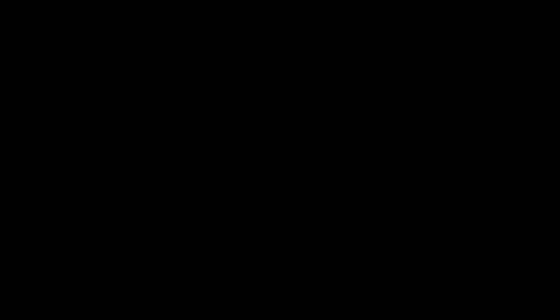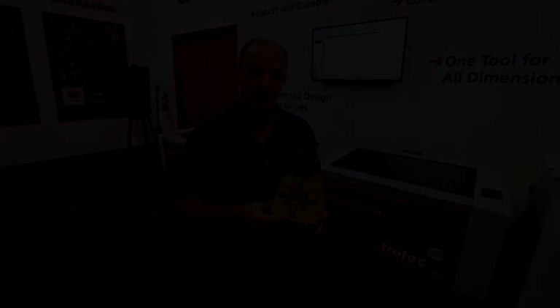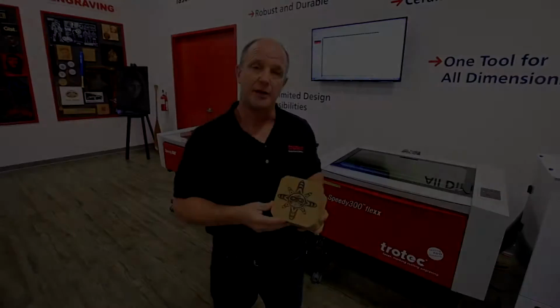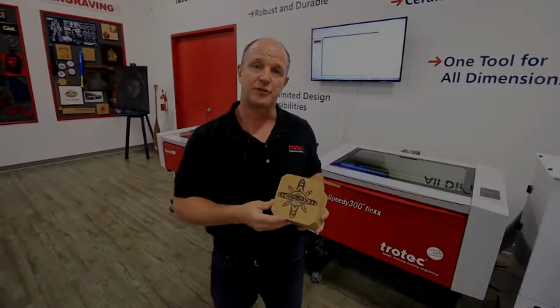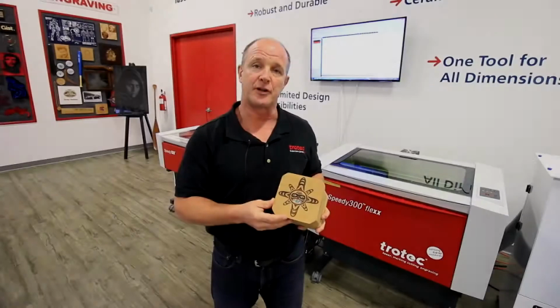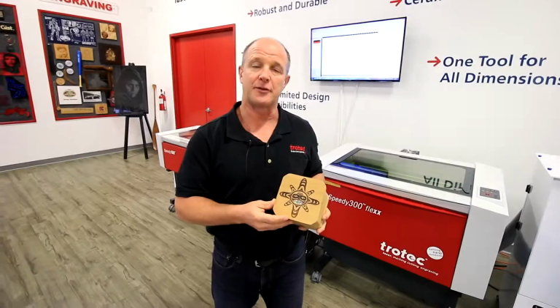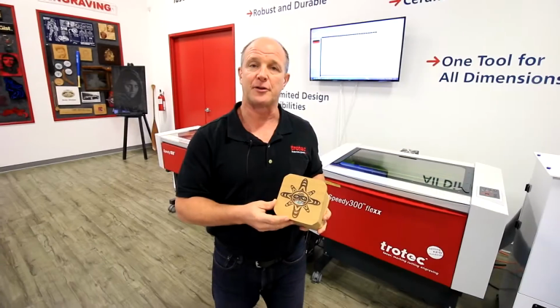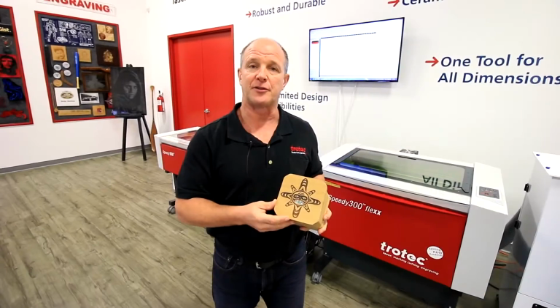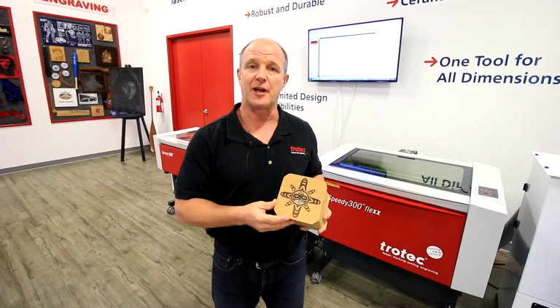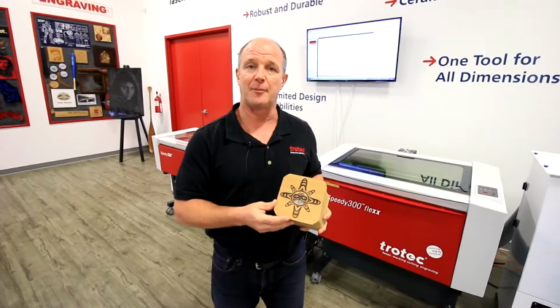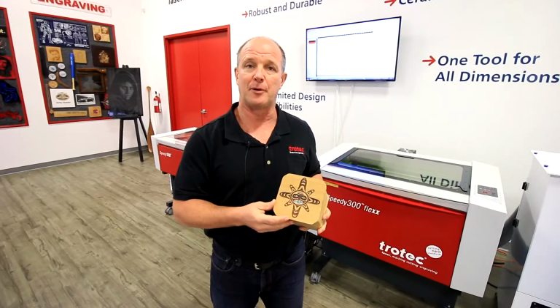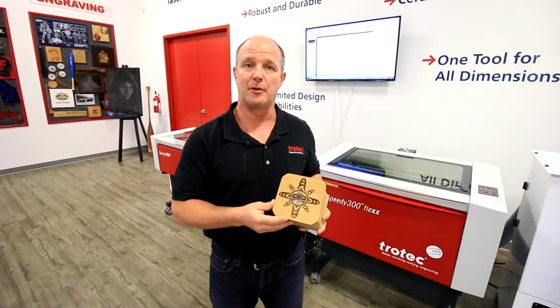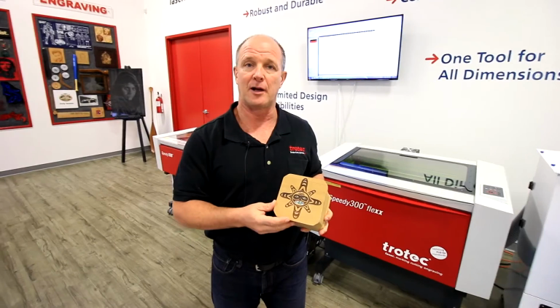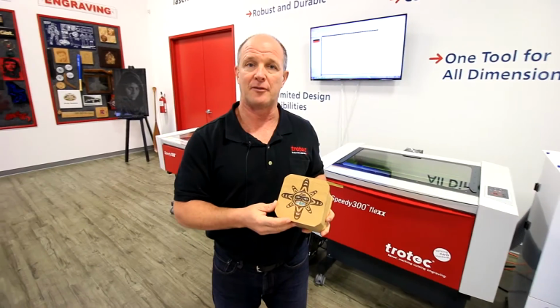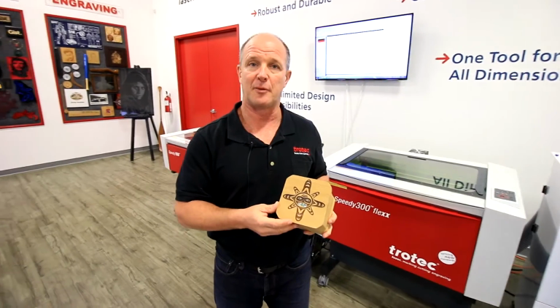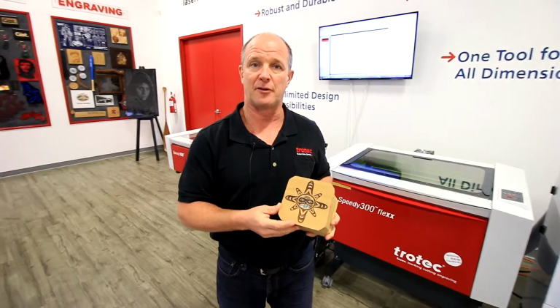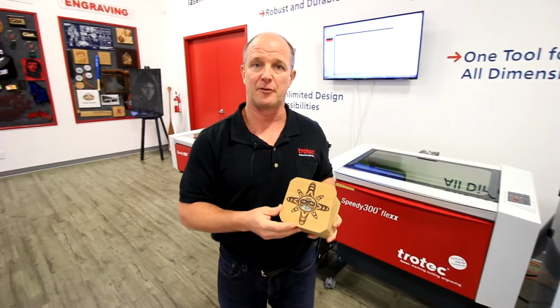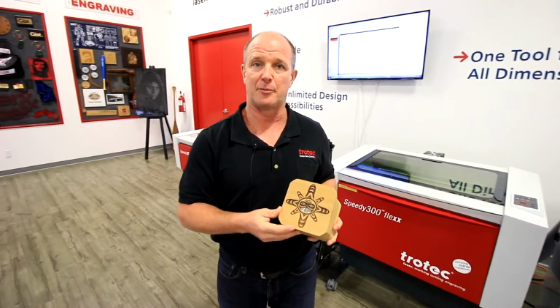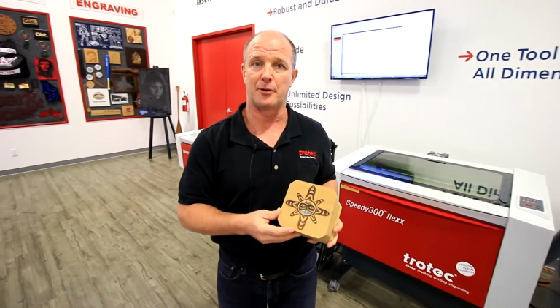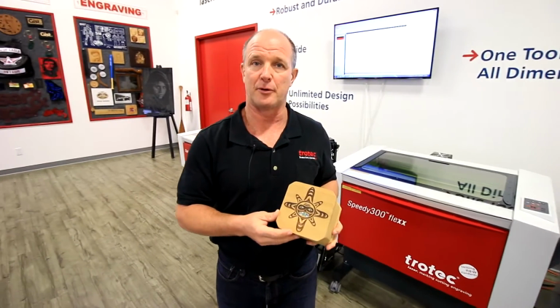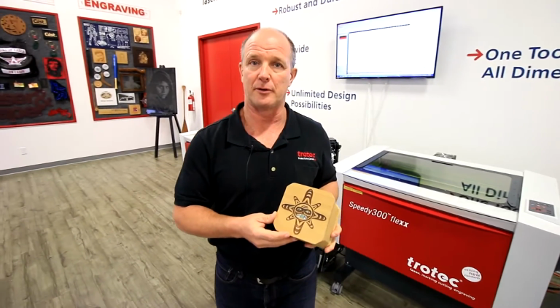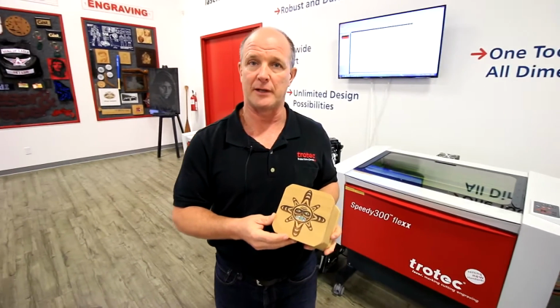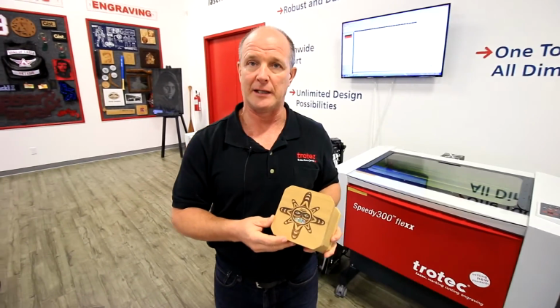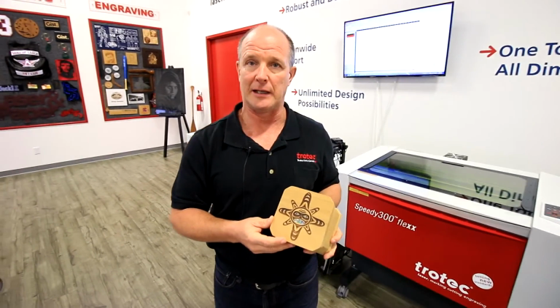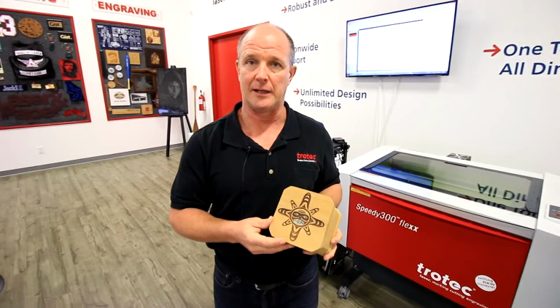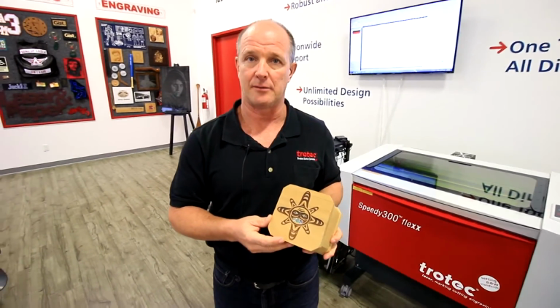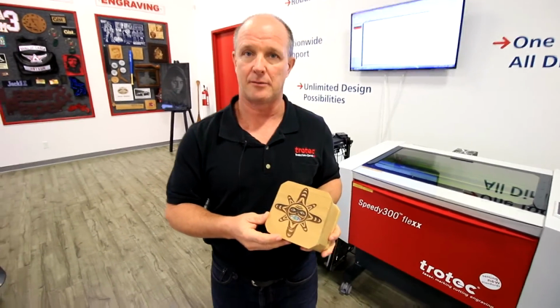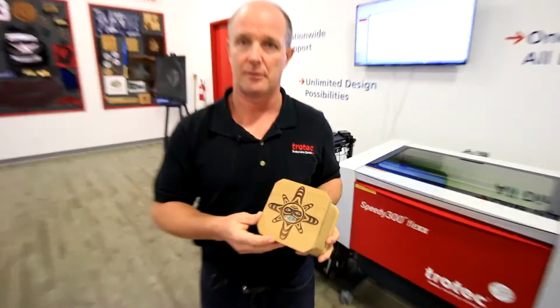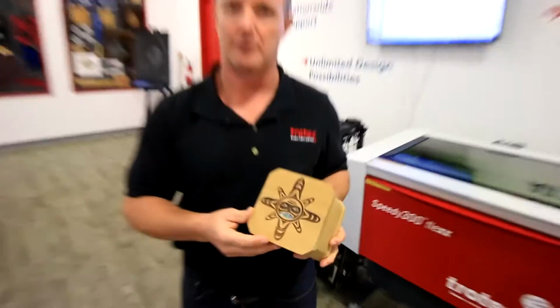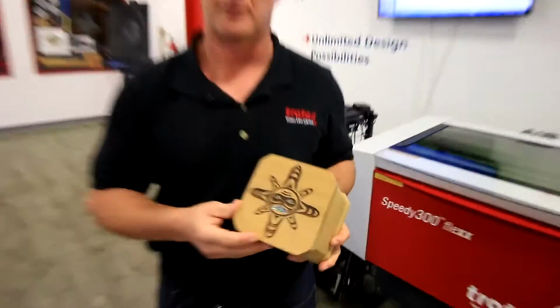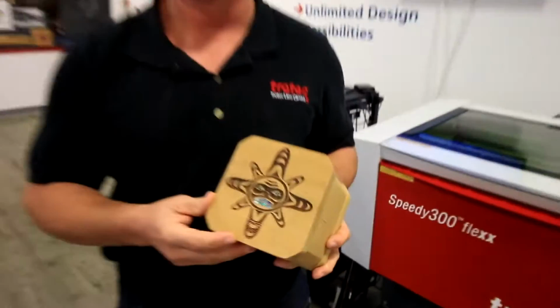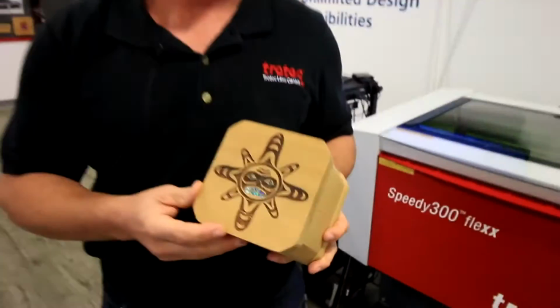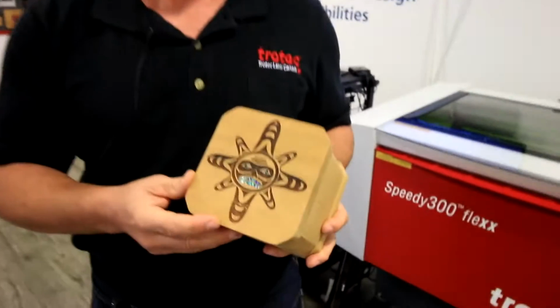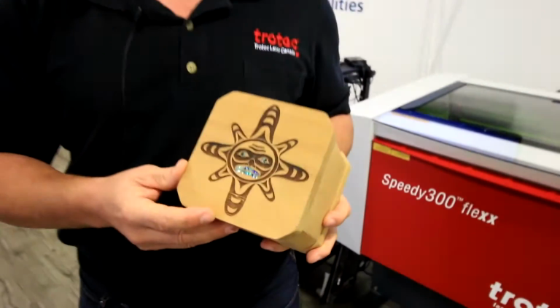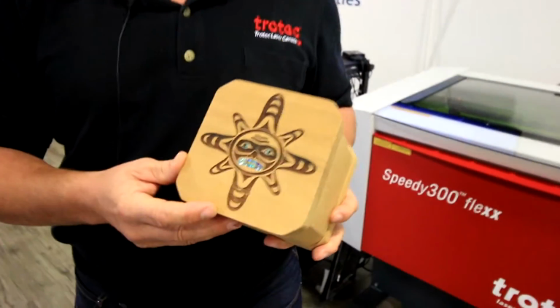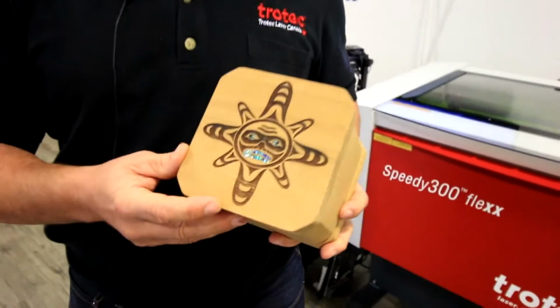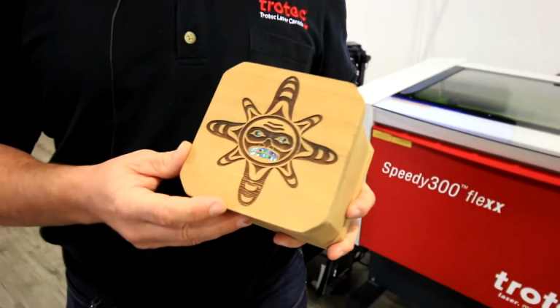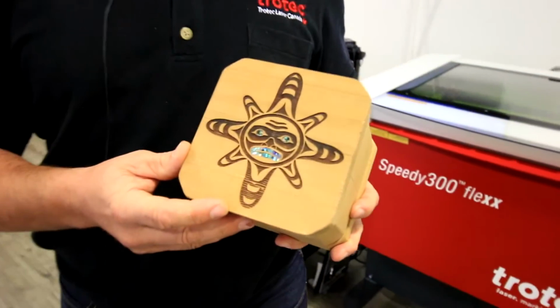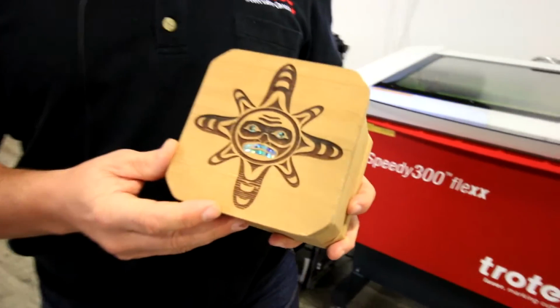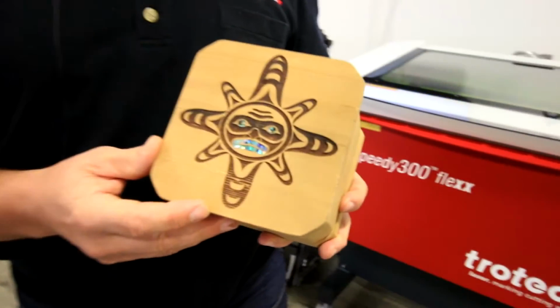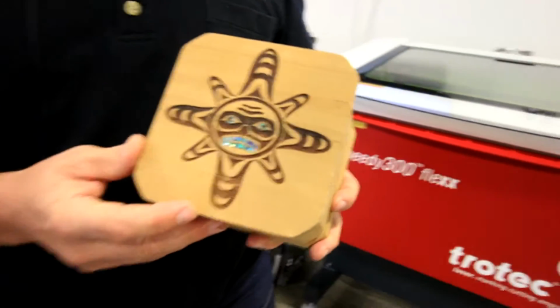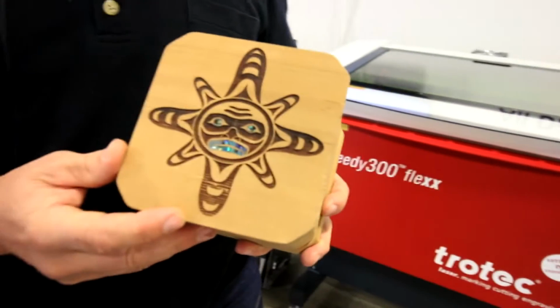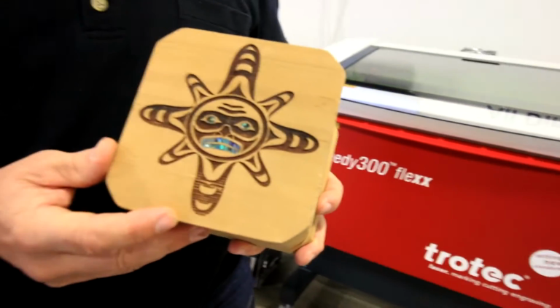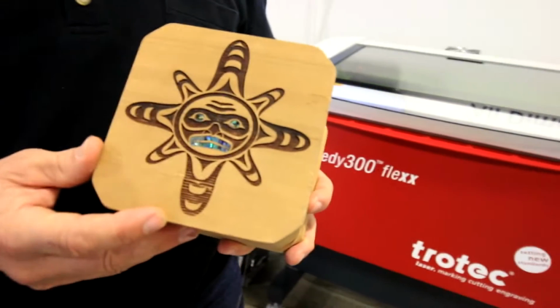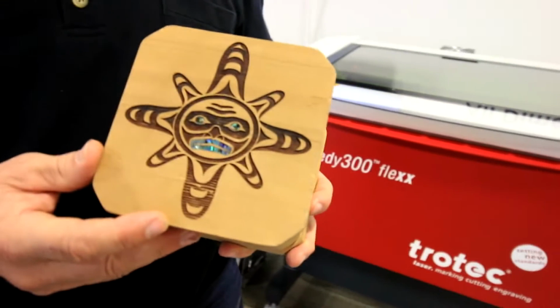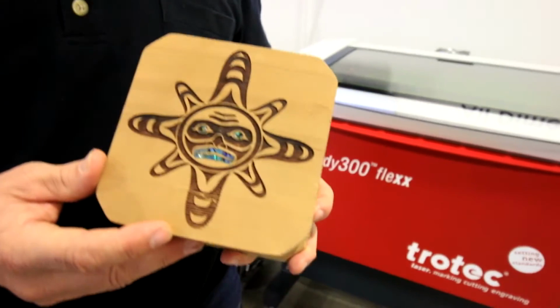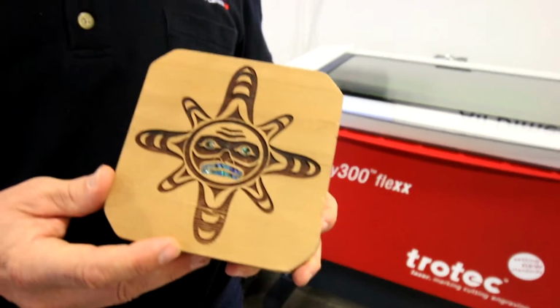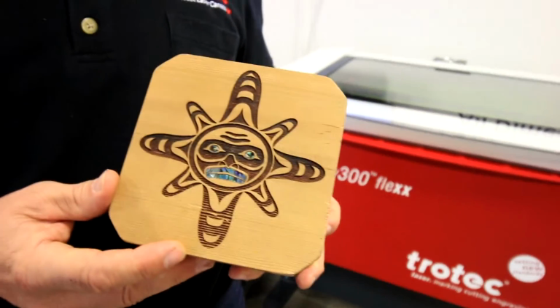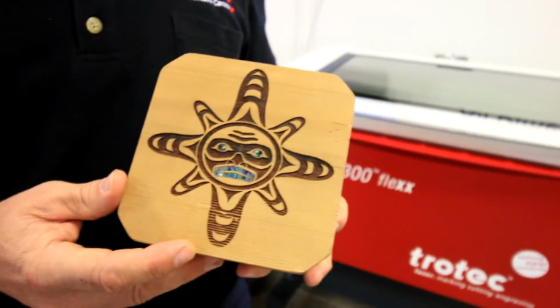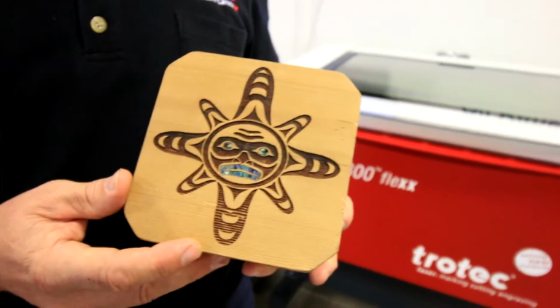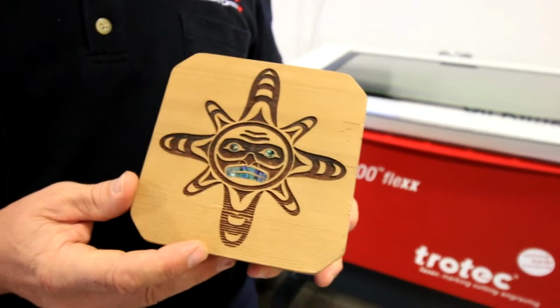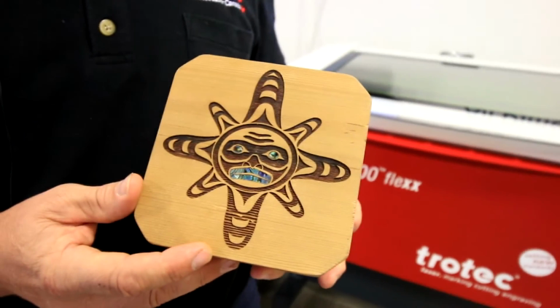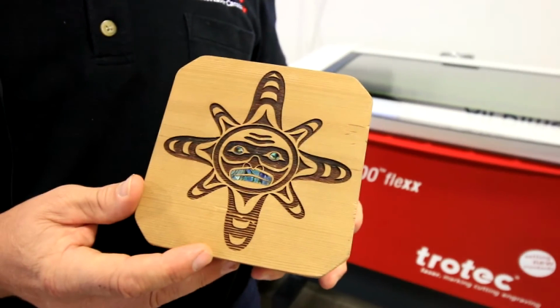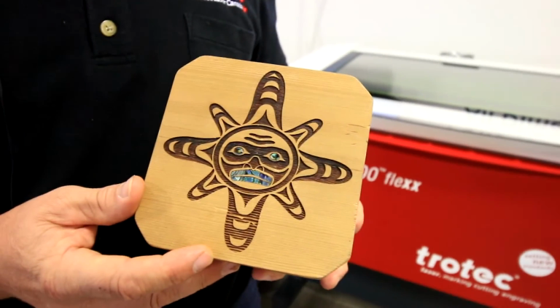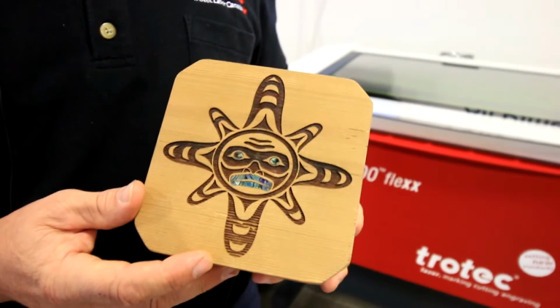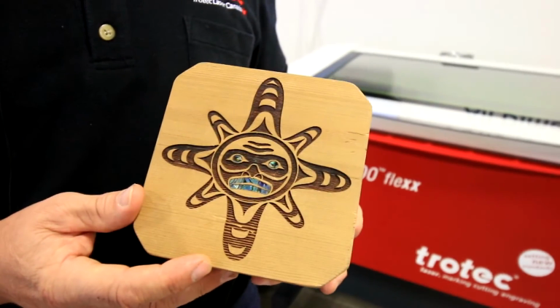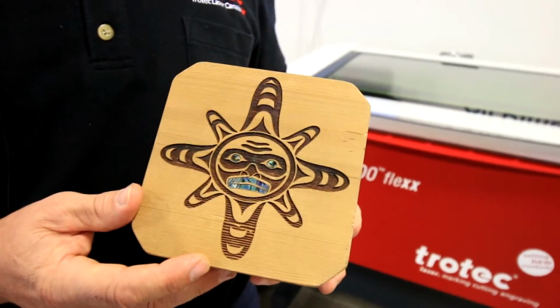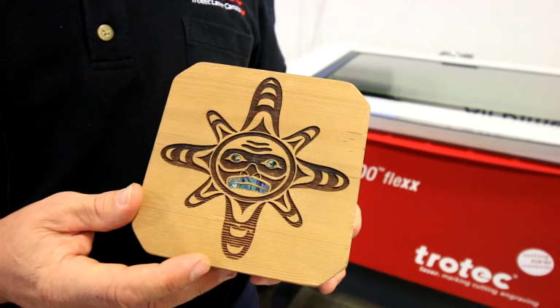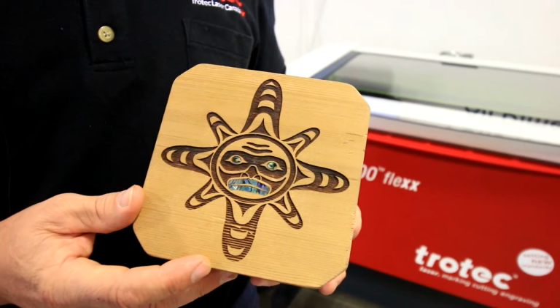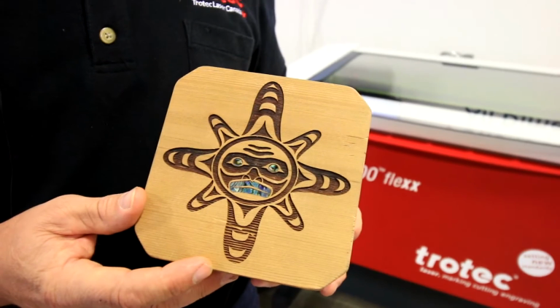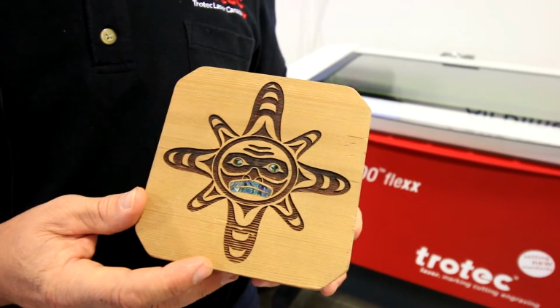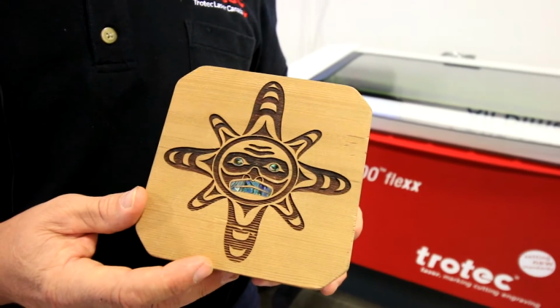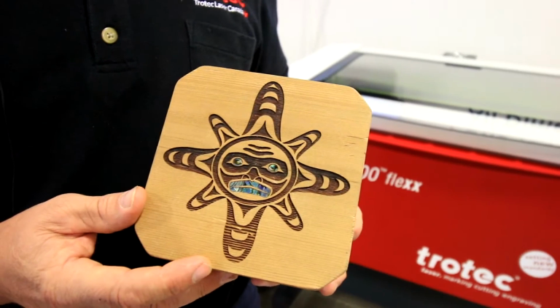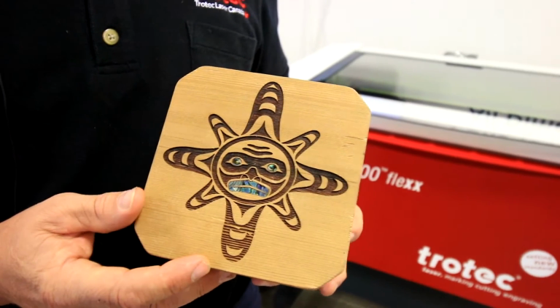Here's another example of a mother of pearl inlay. This is used as a decorative inlay for a box.